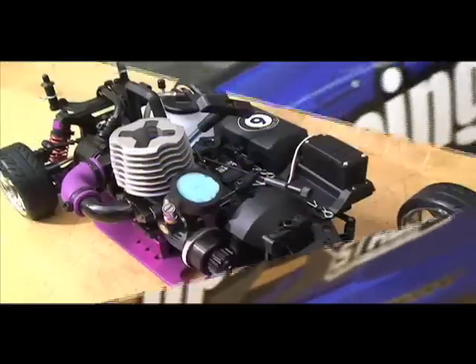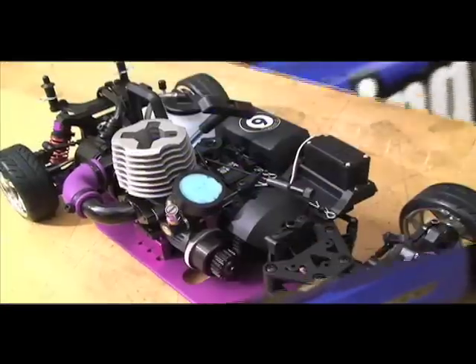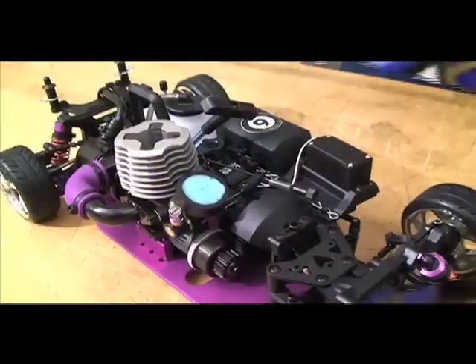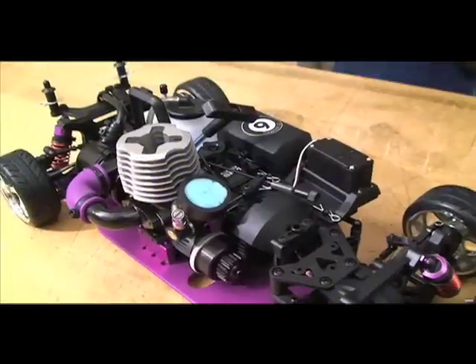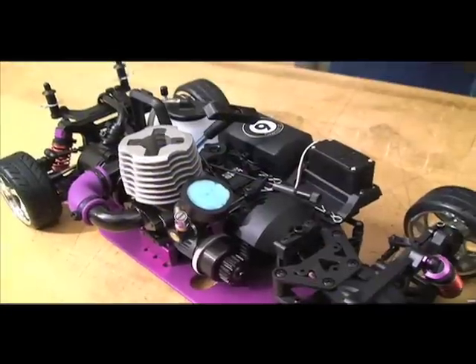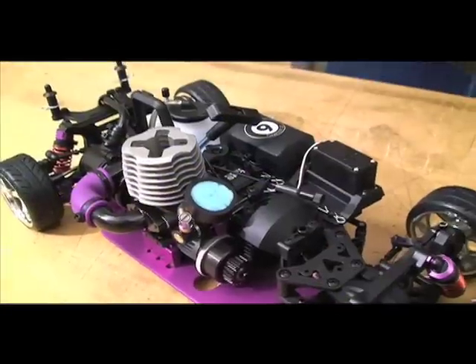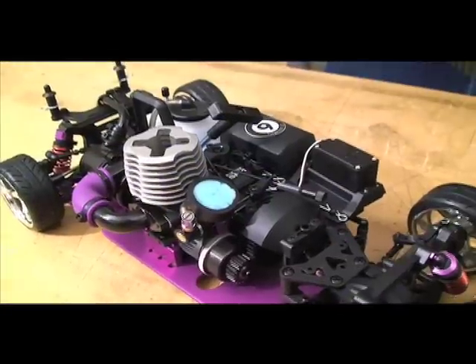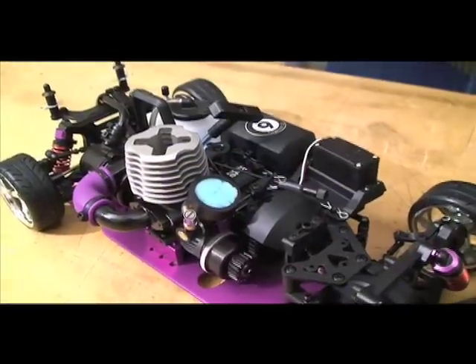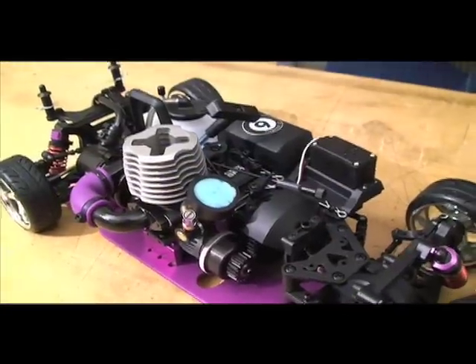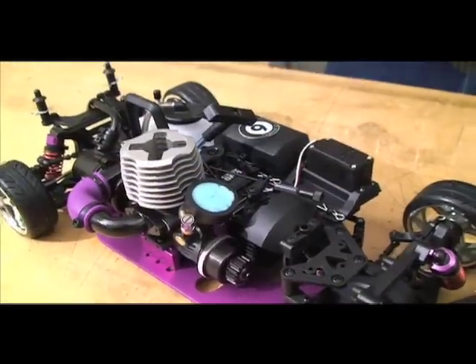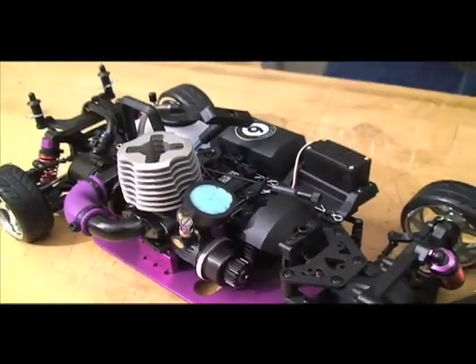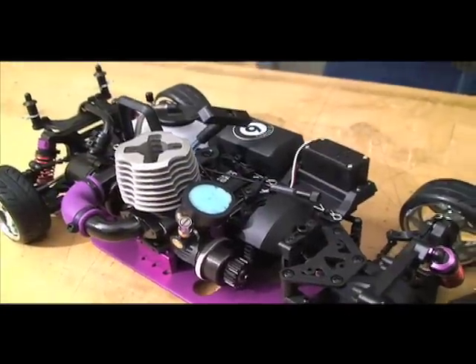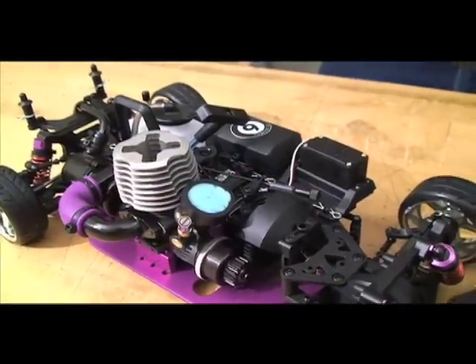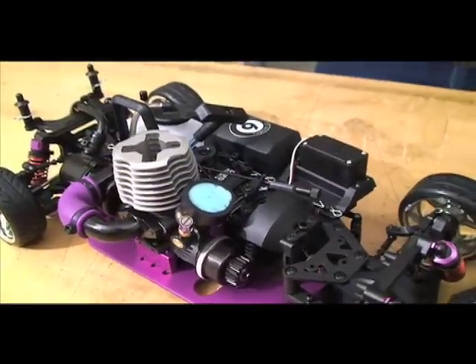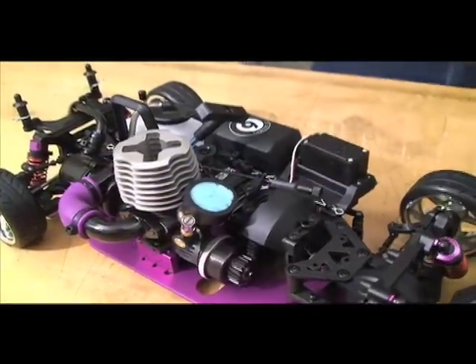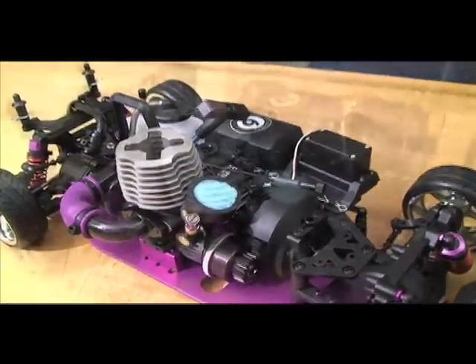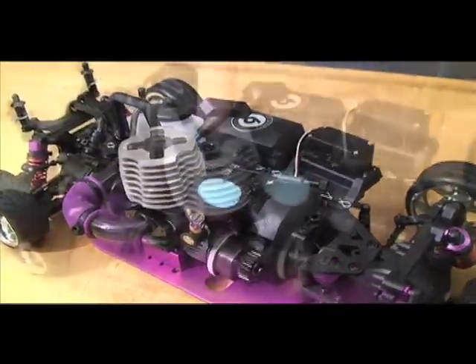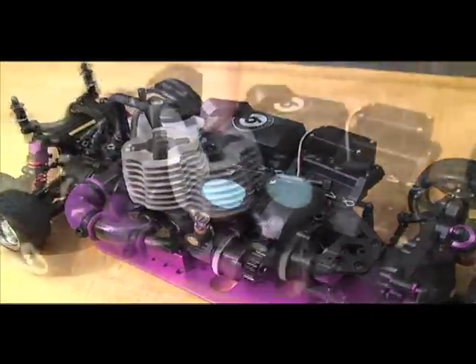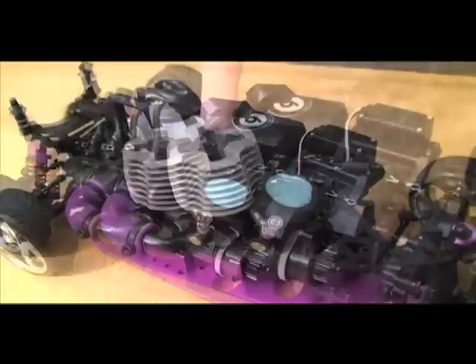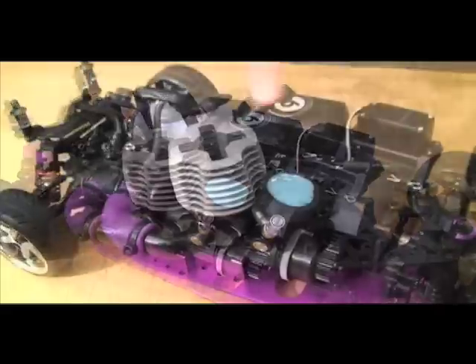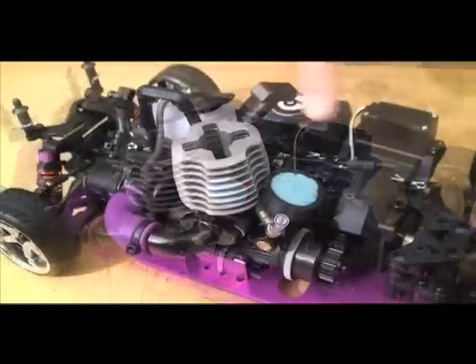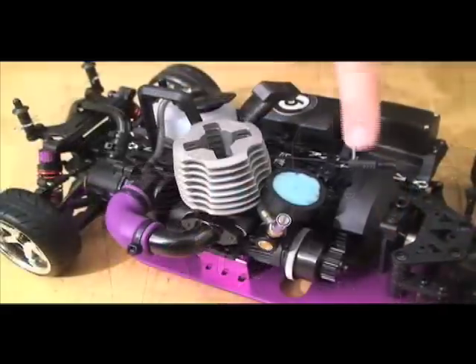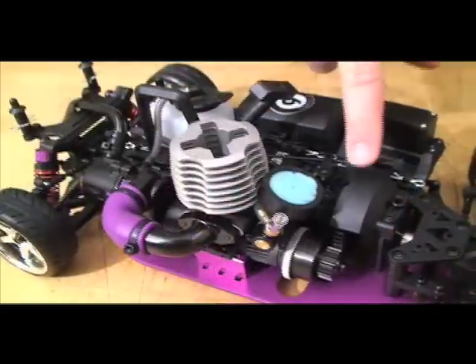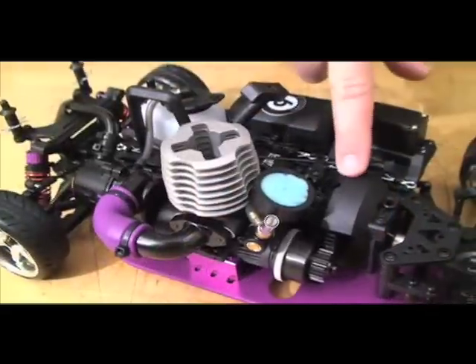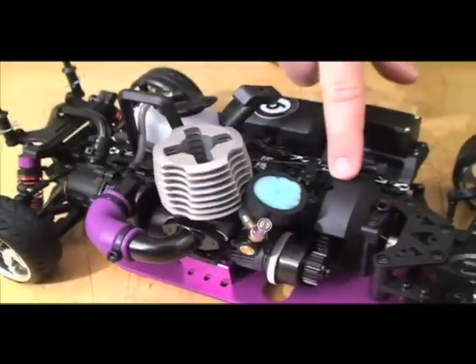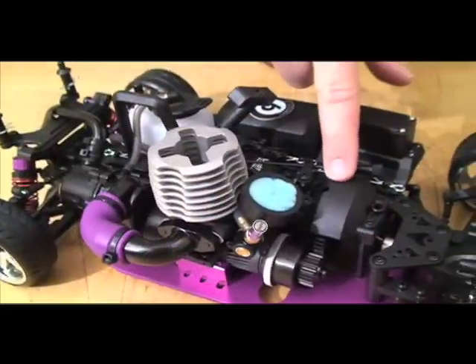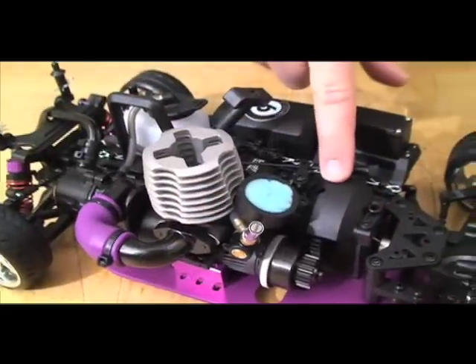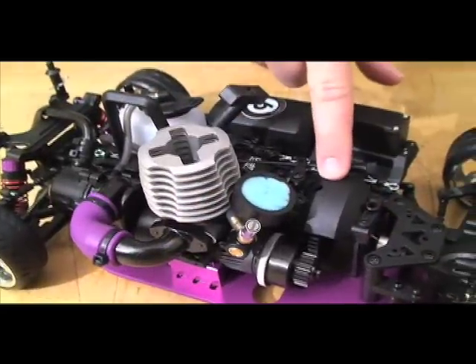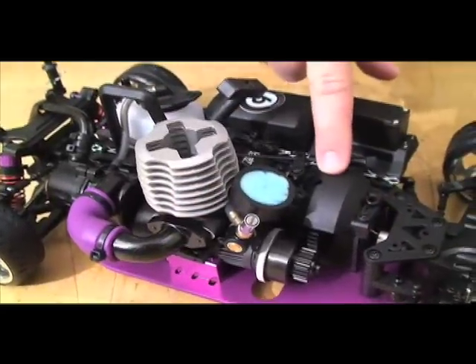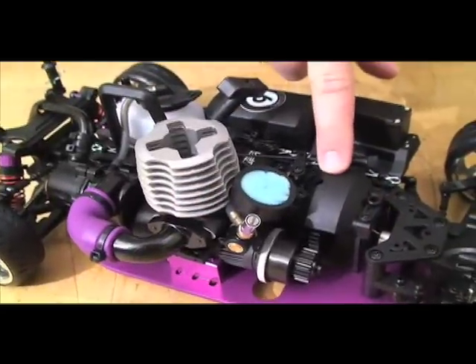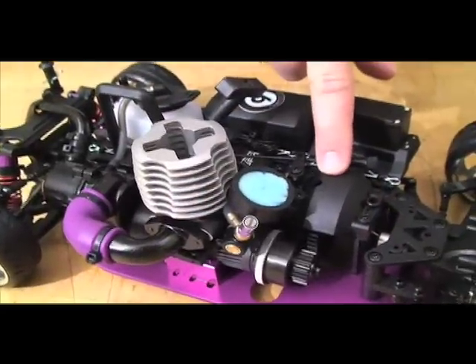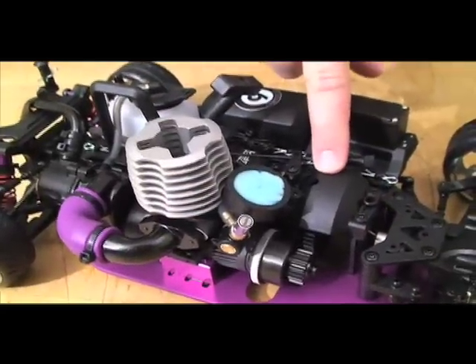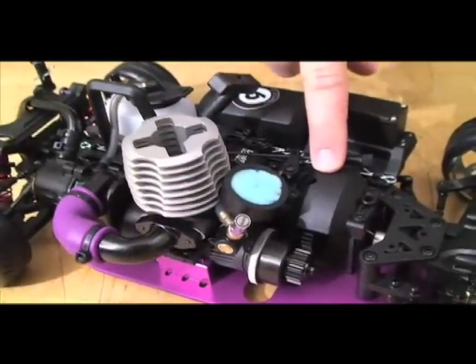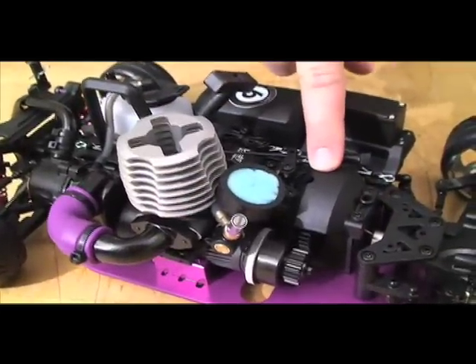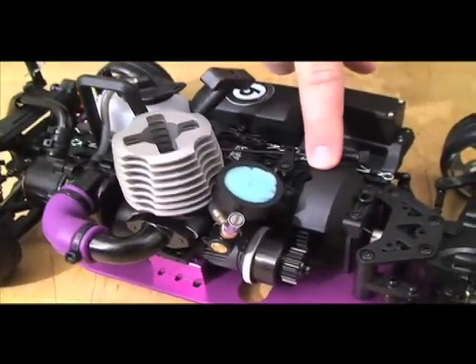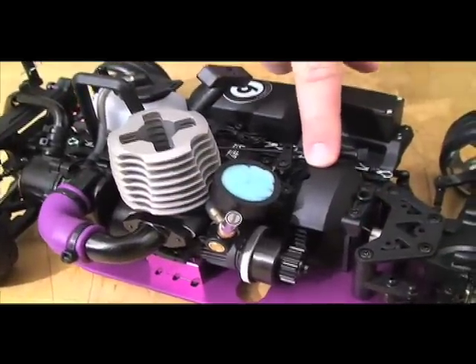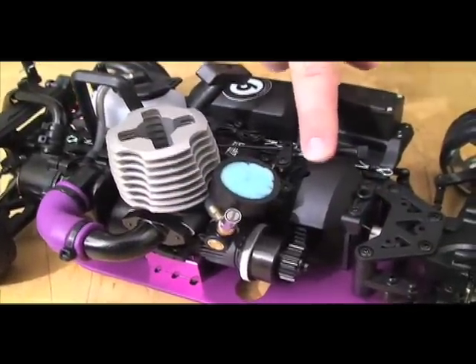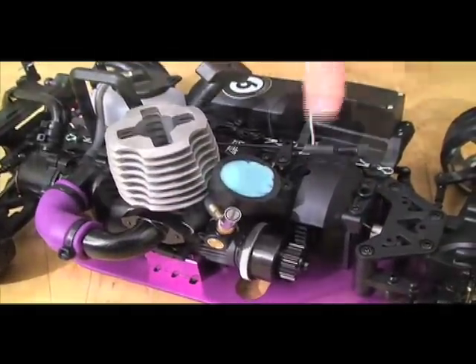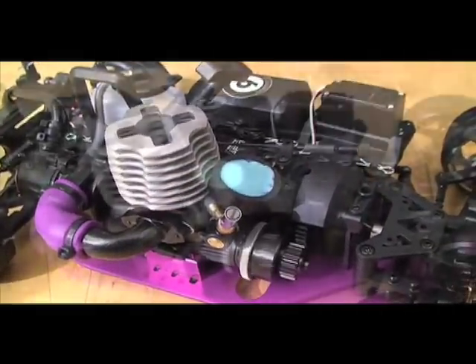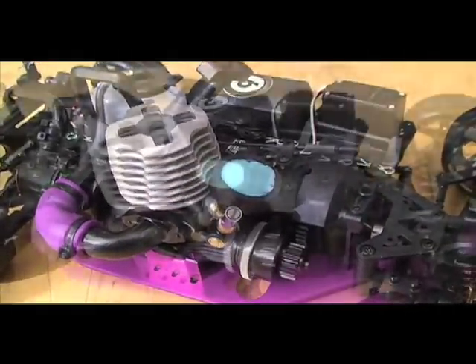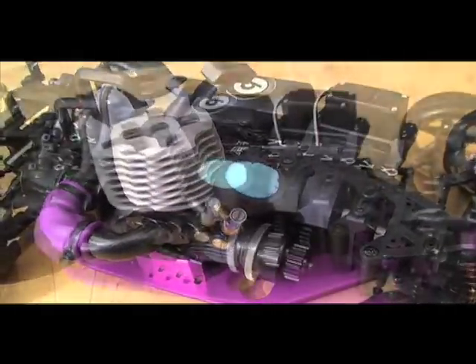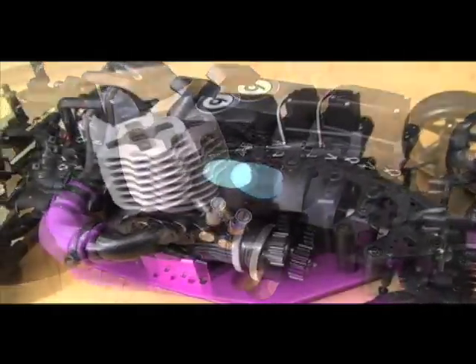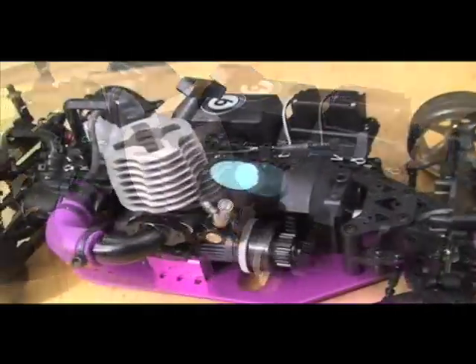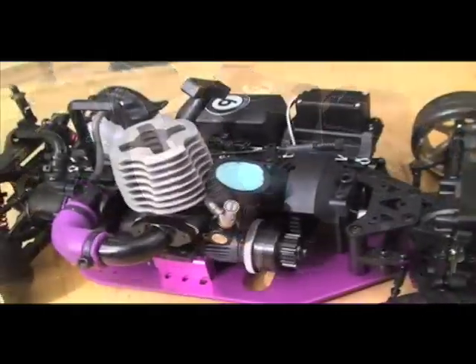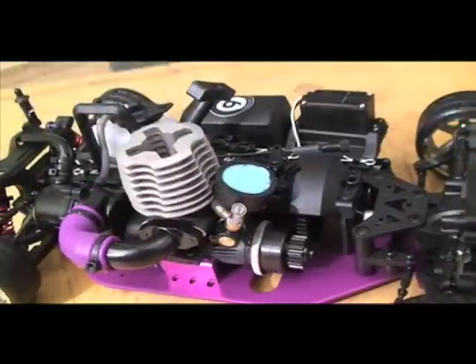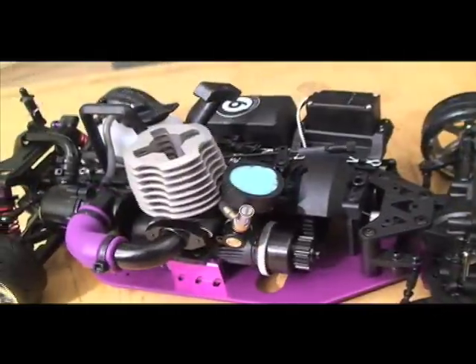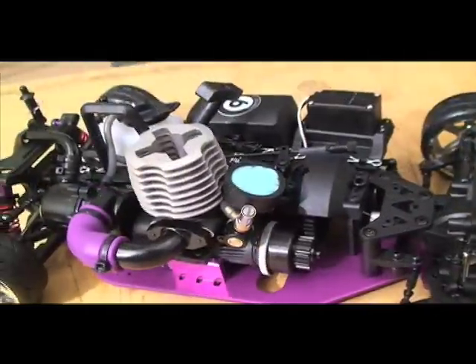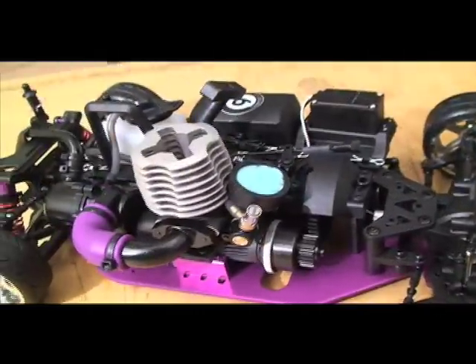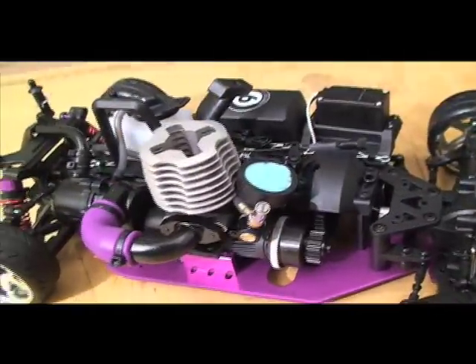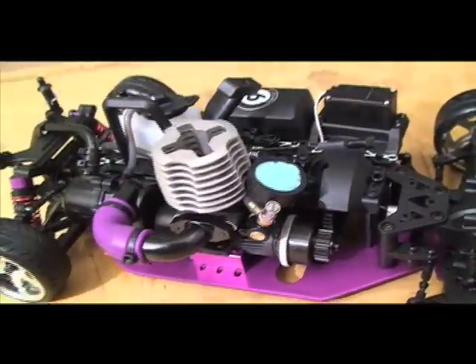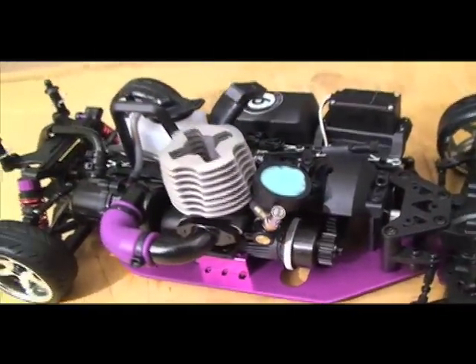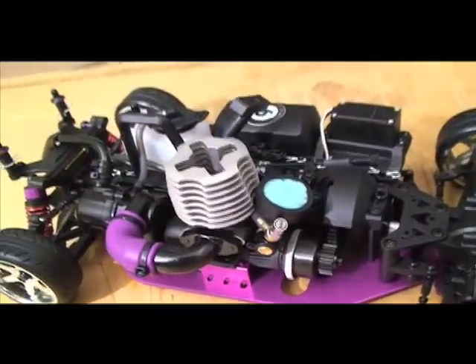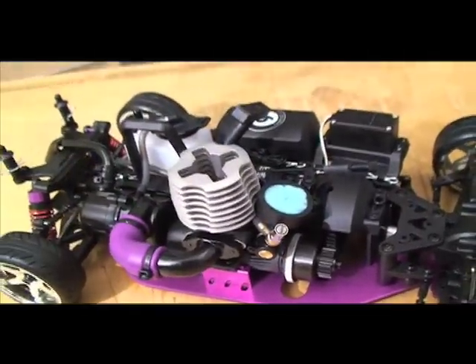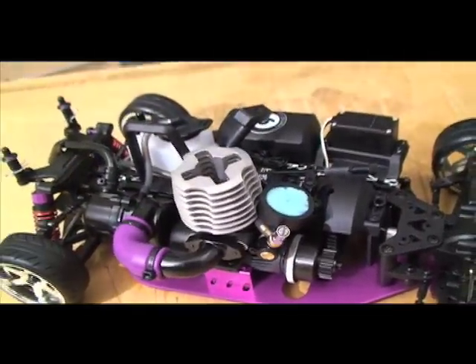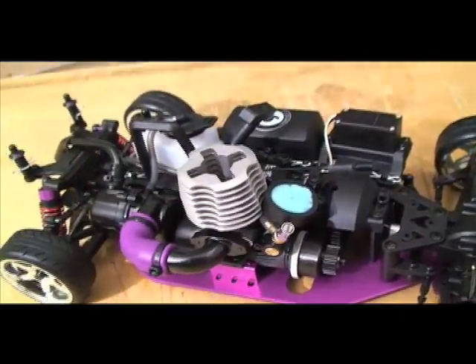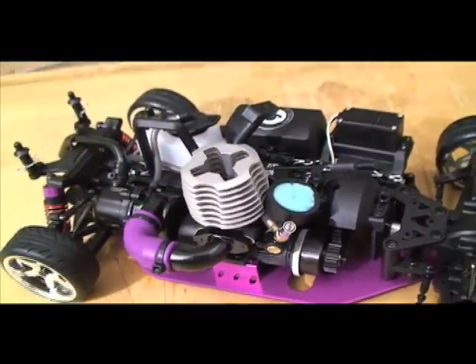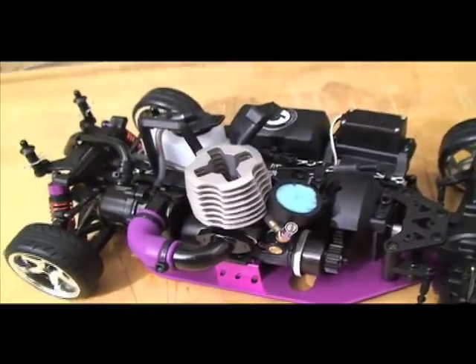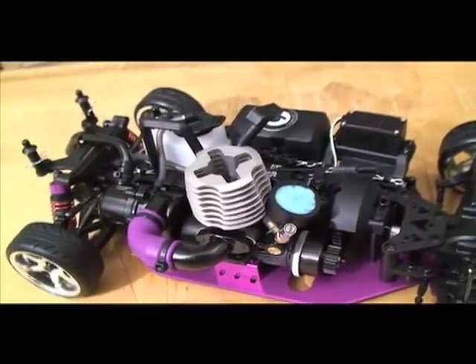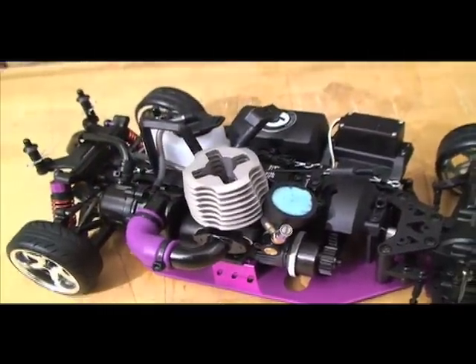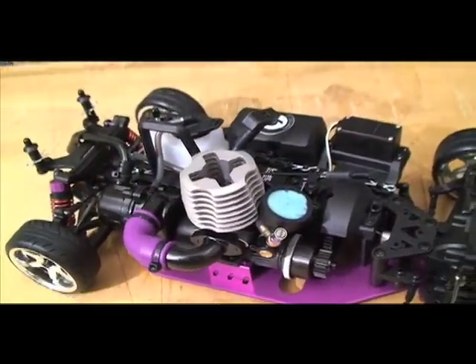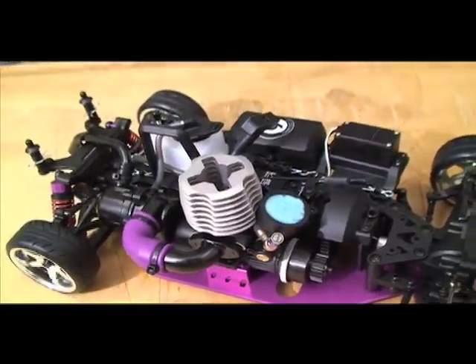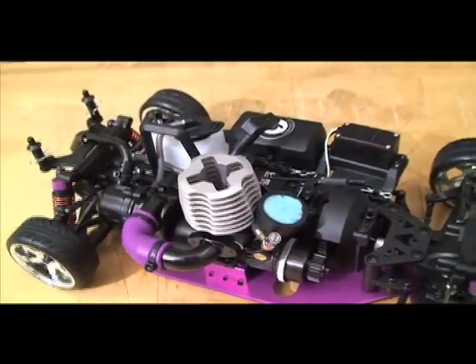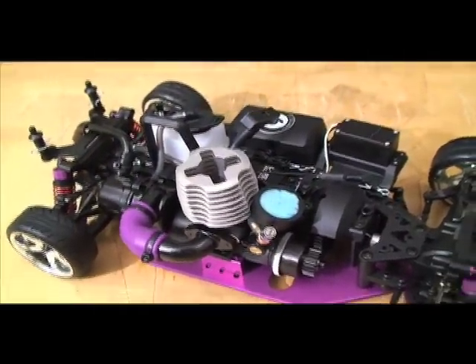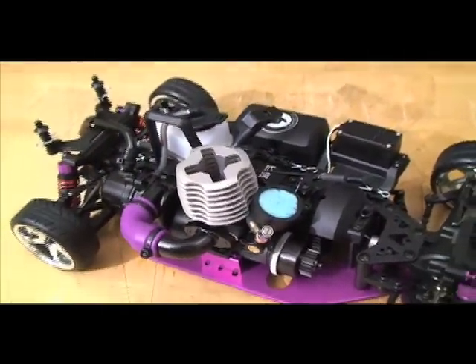The biggest difference on this car is that the engine is moved forward as well as the gearbox. This helps move the weight over the front tires, just like on real drift cars.